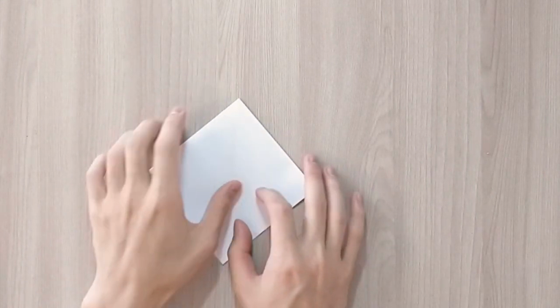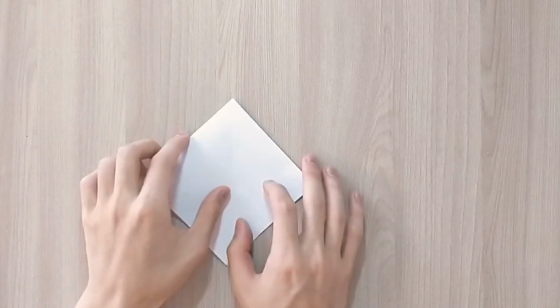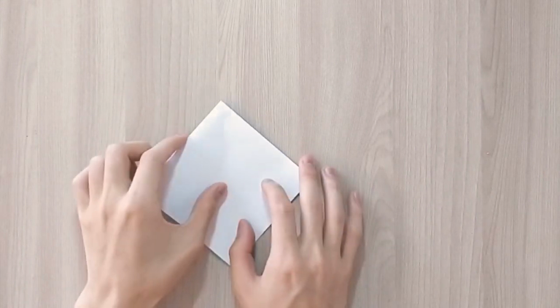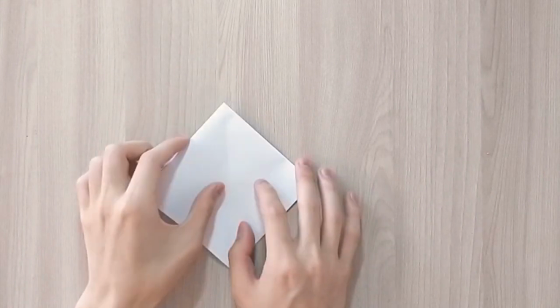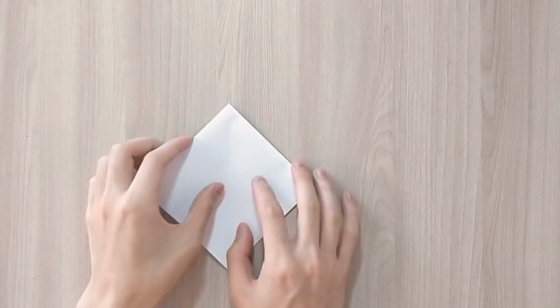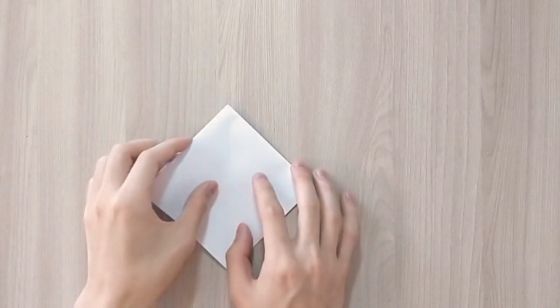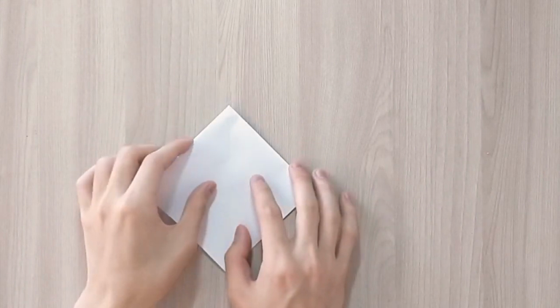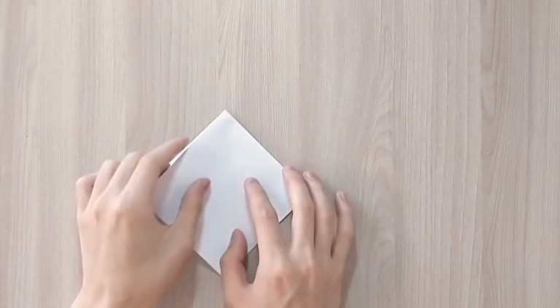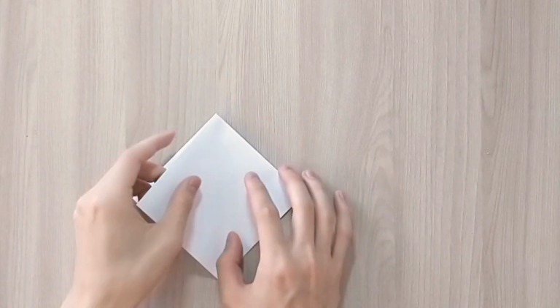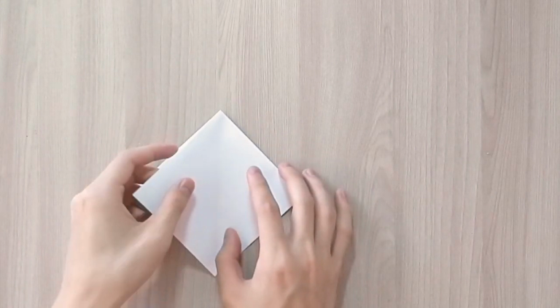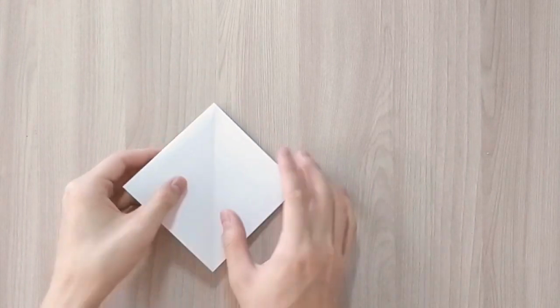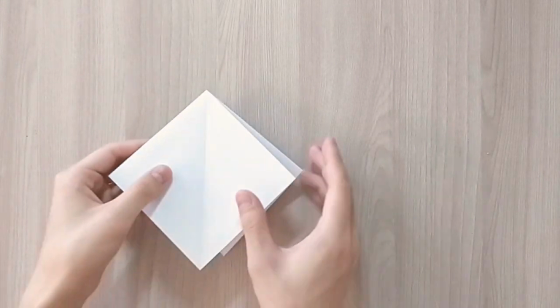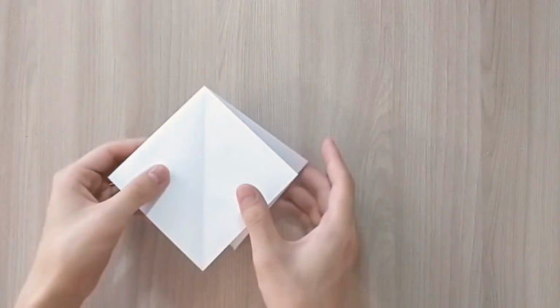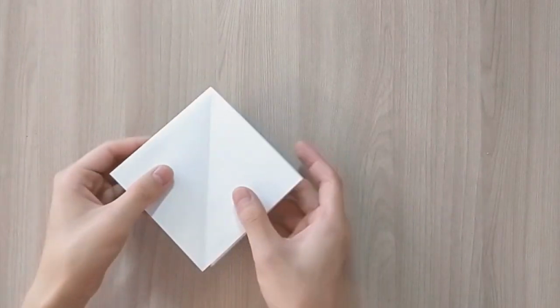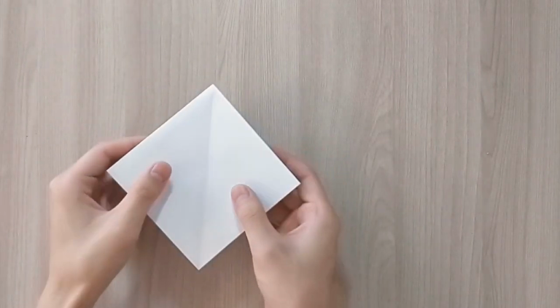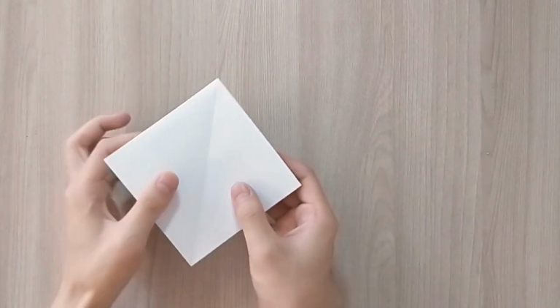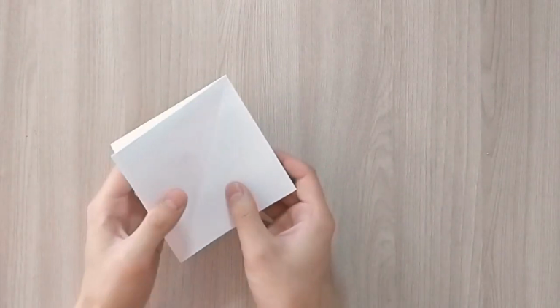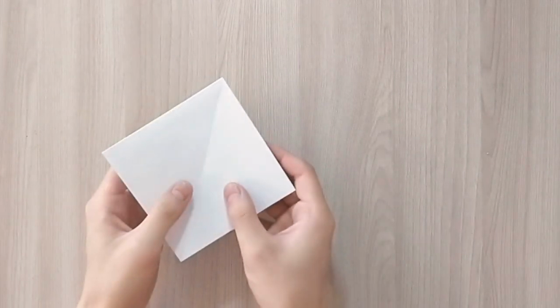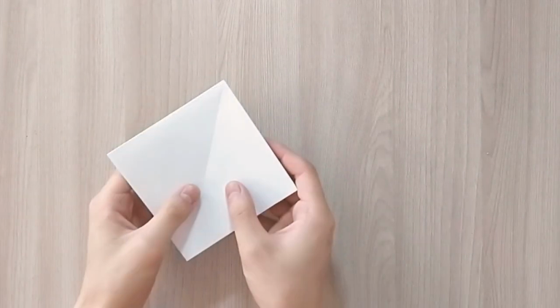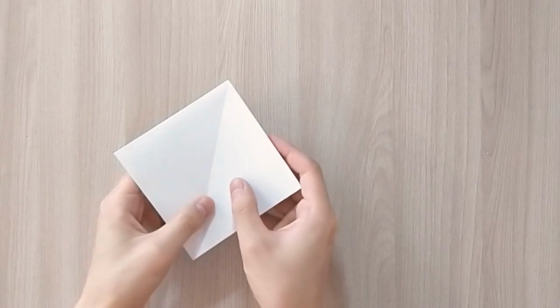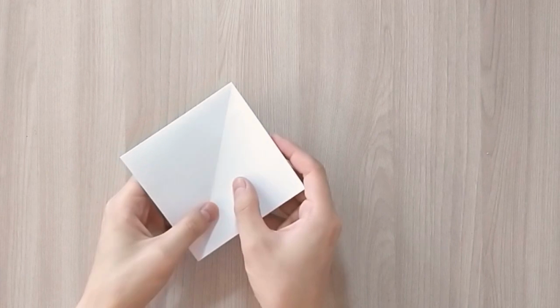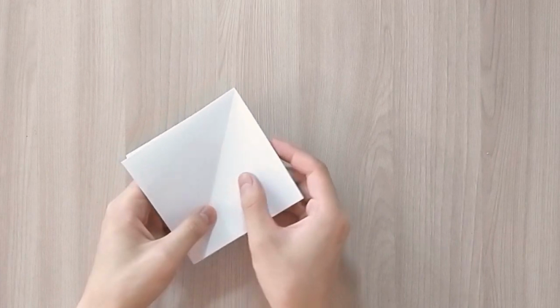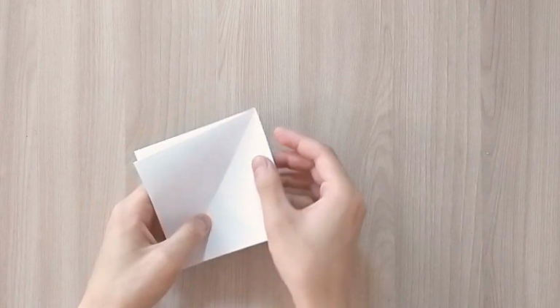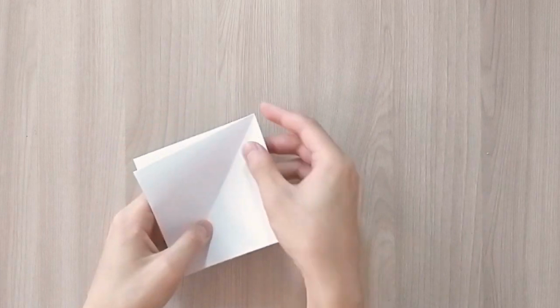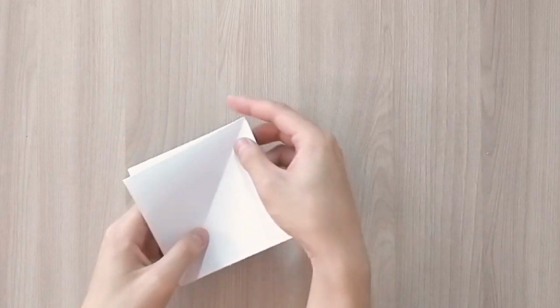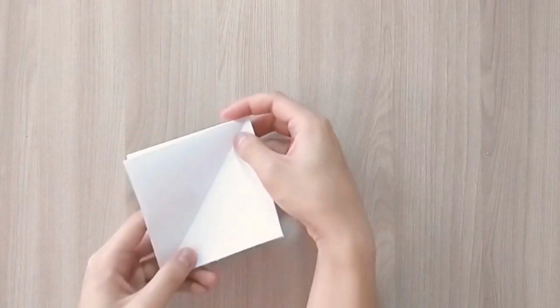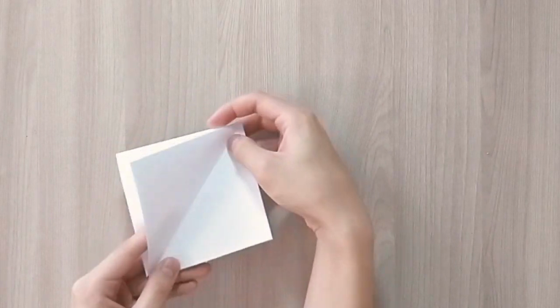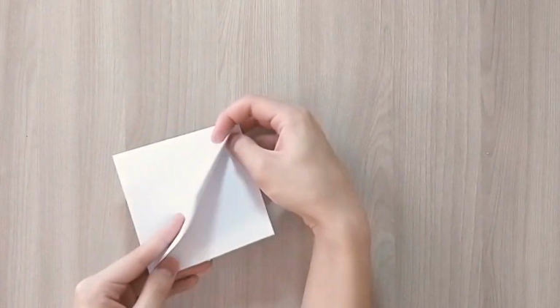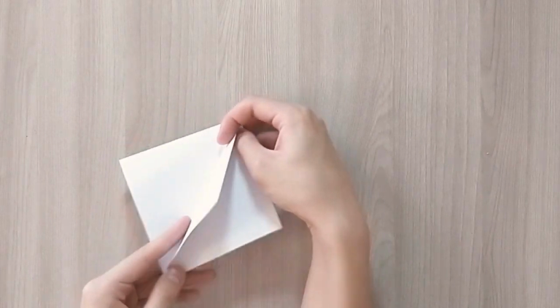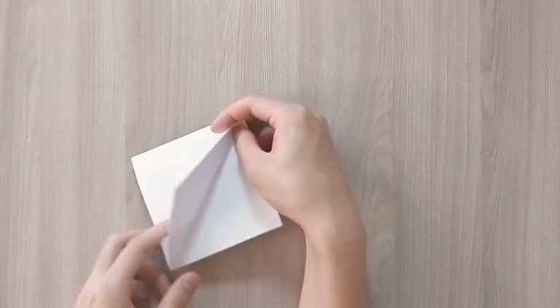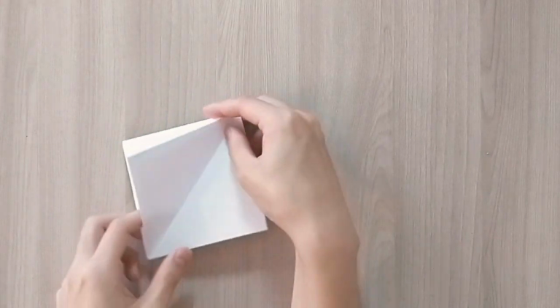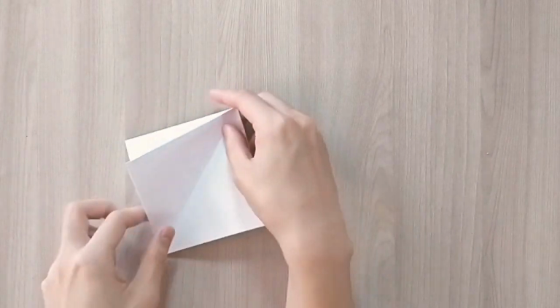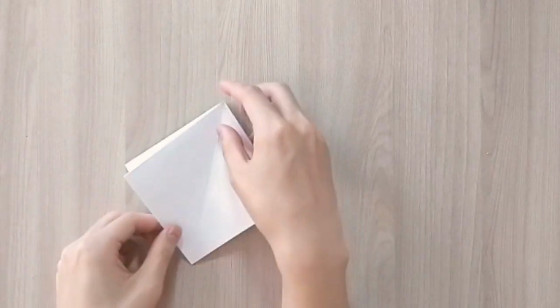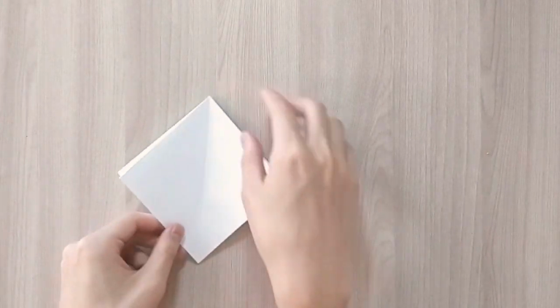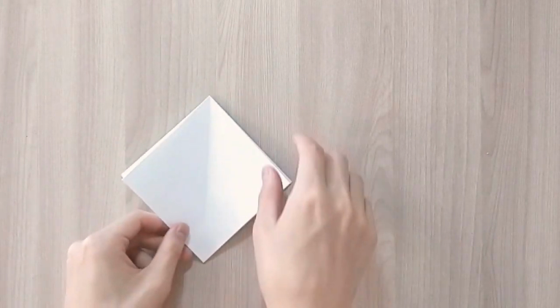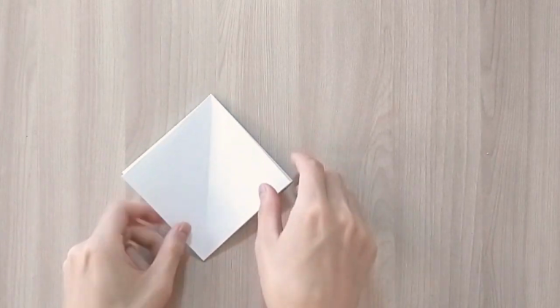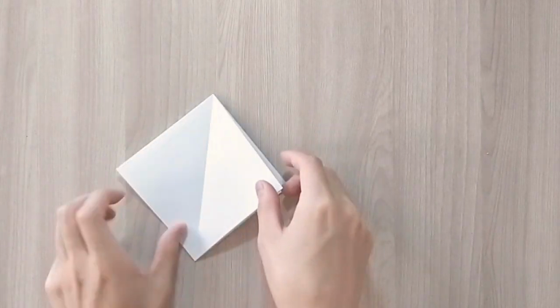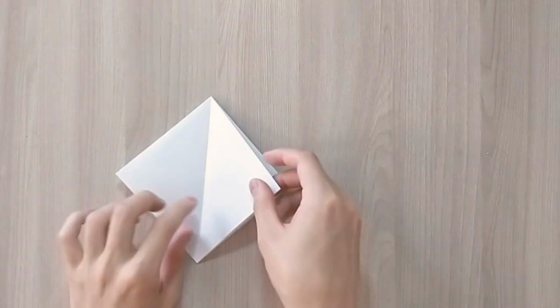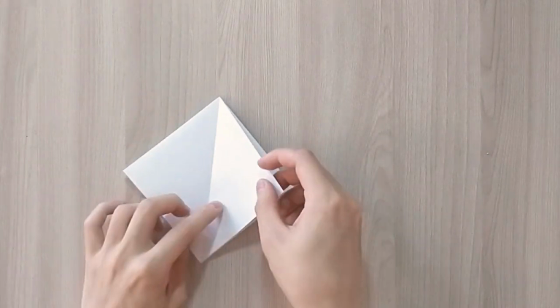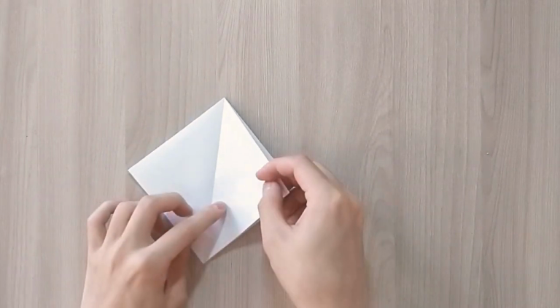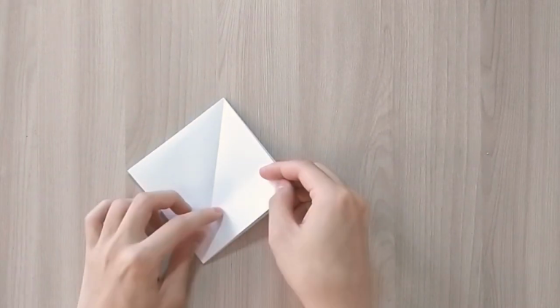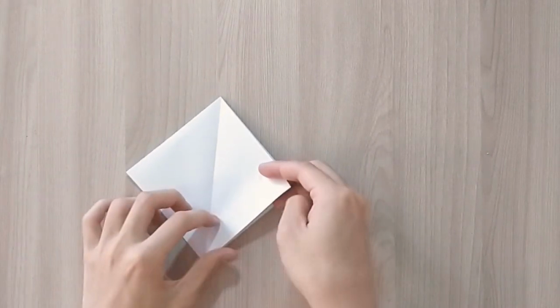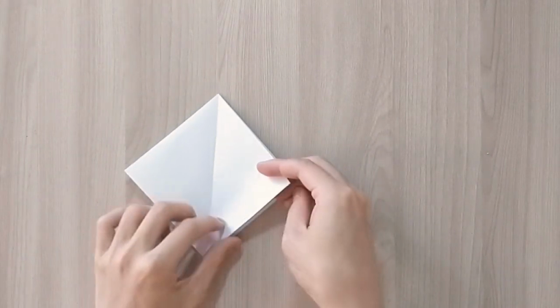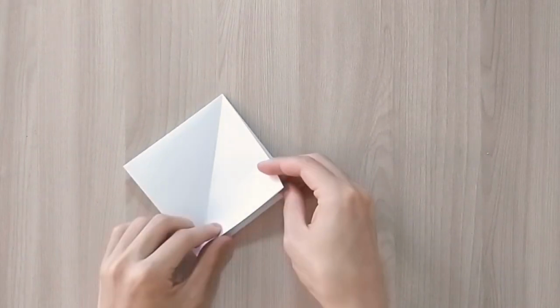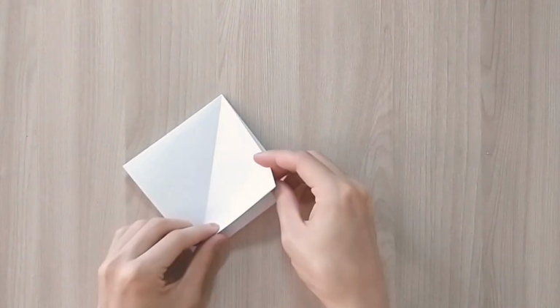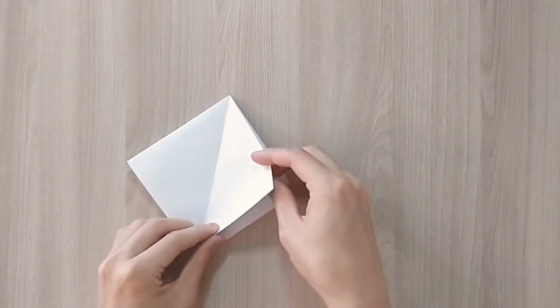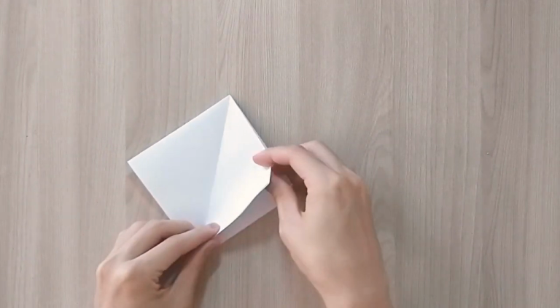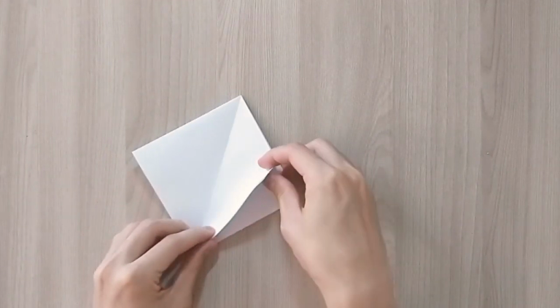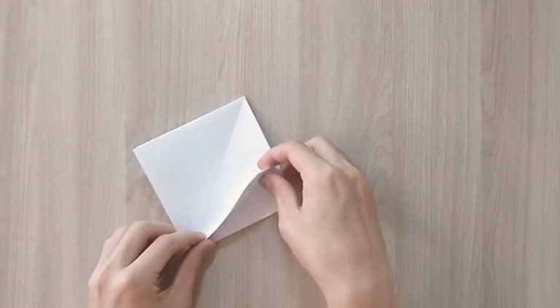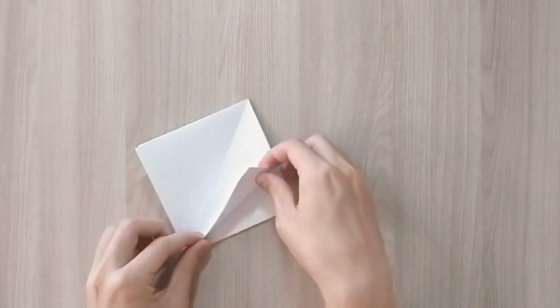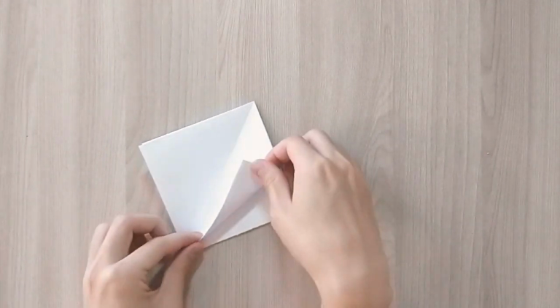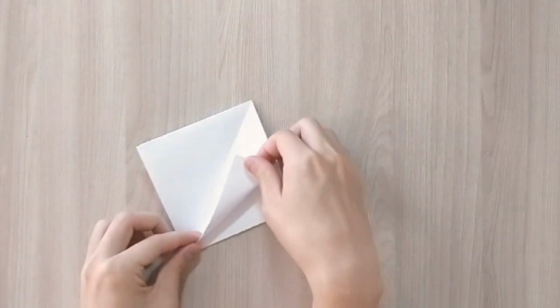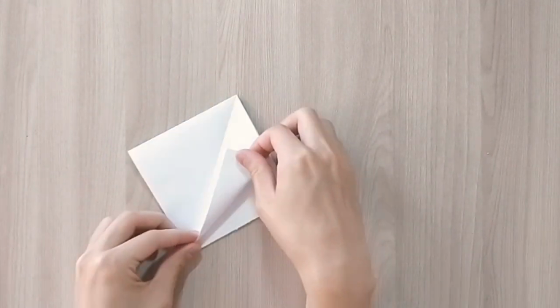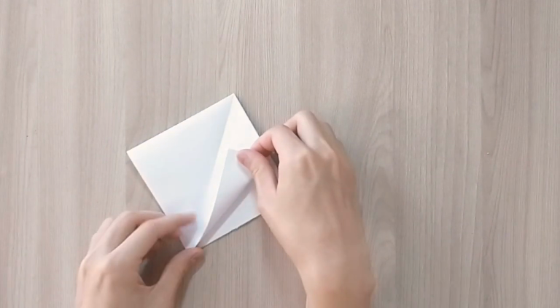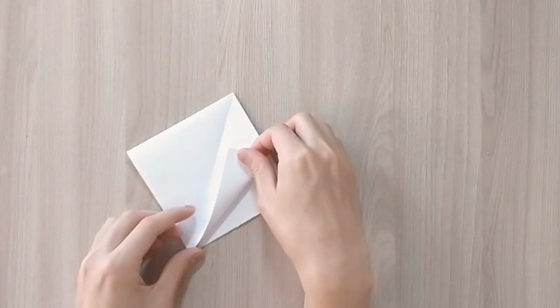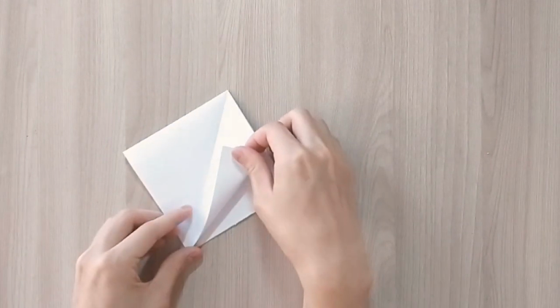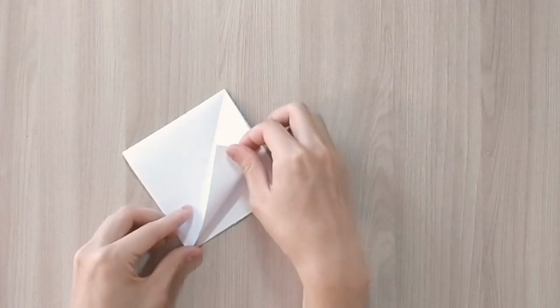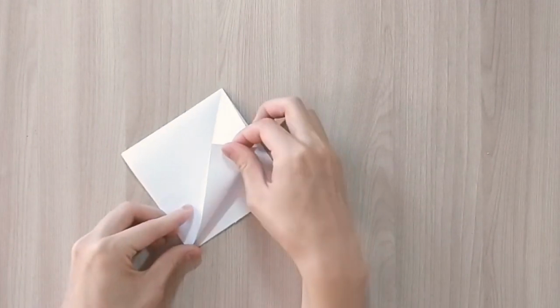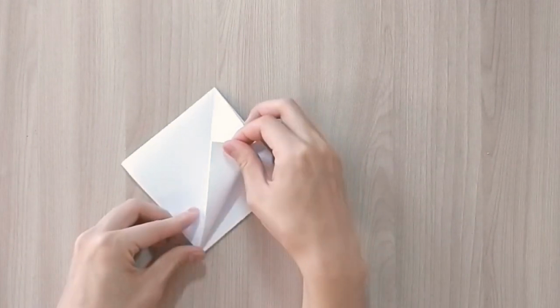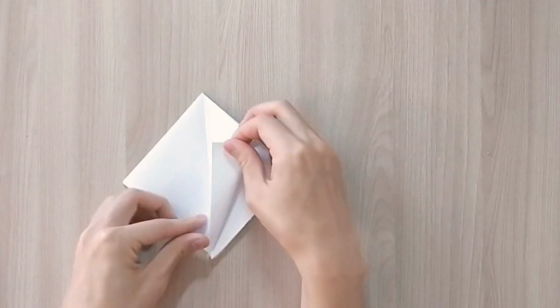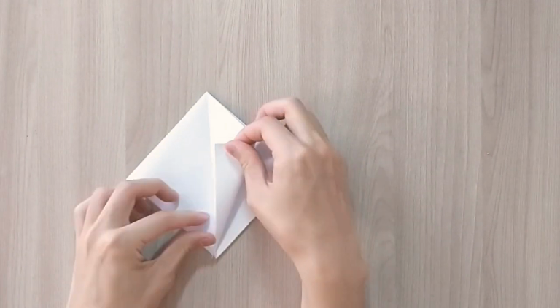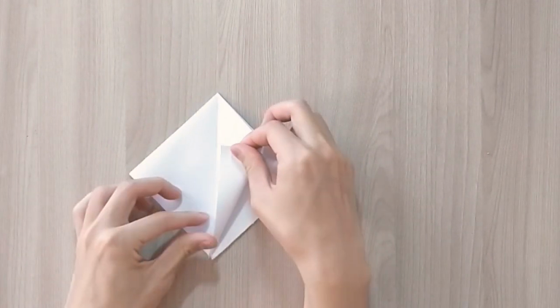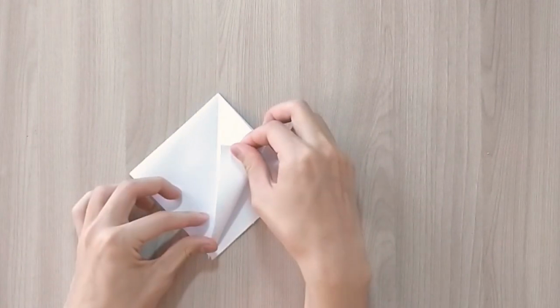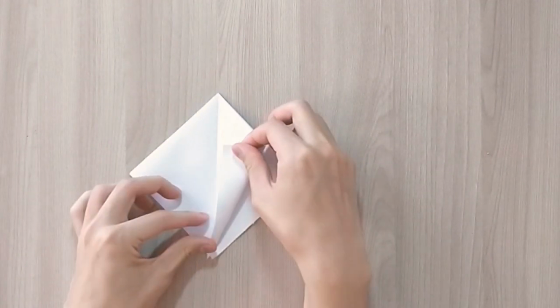So now you have a line in the center of your square and you're going to fold the edges towards that center line.